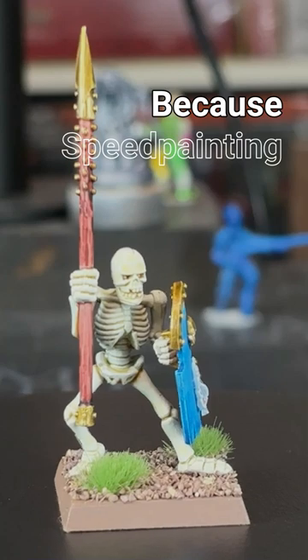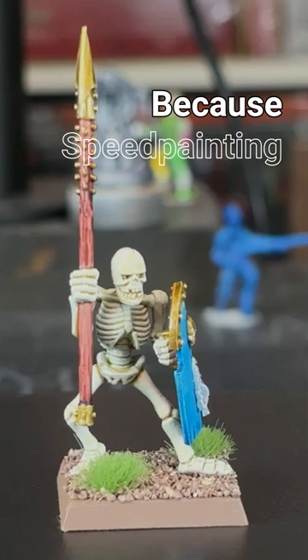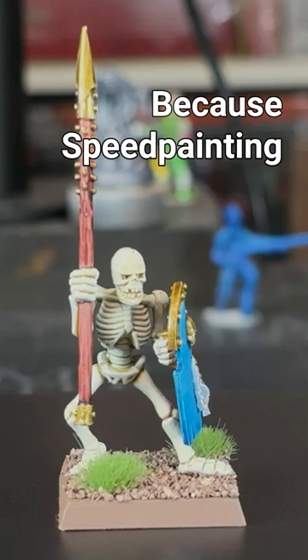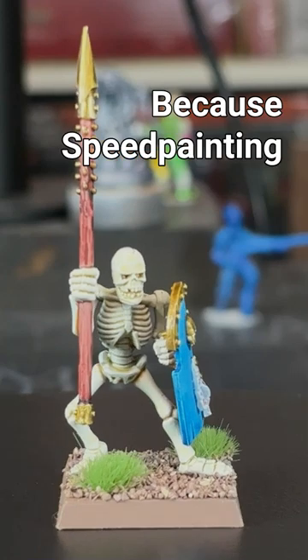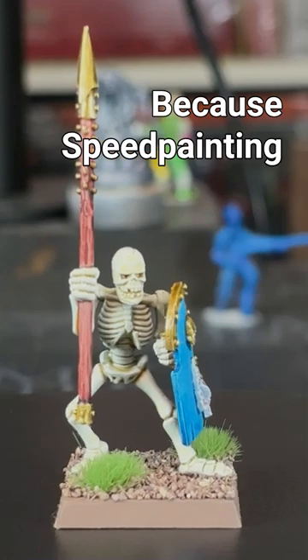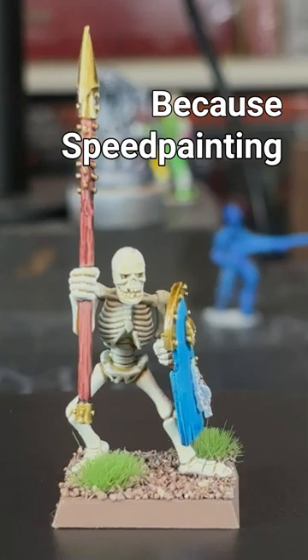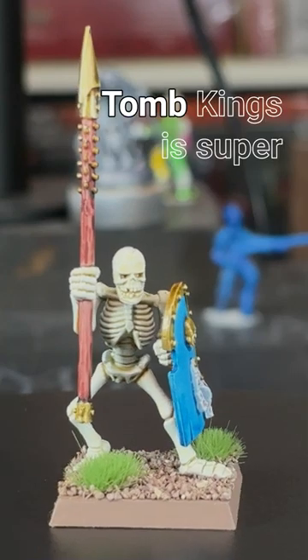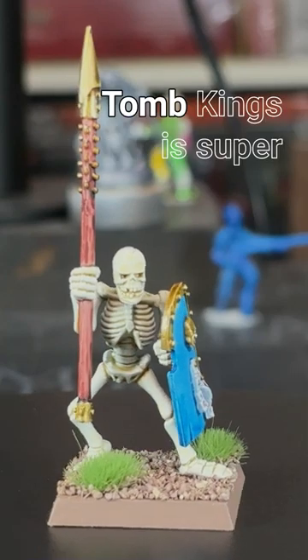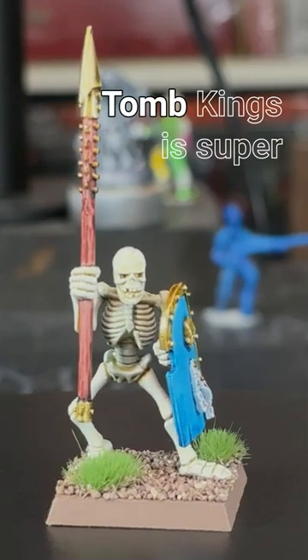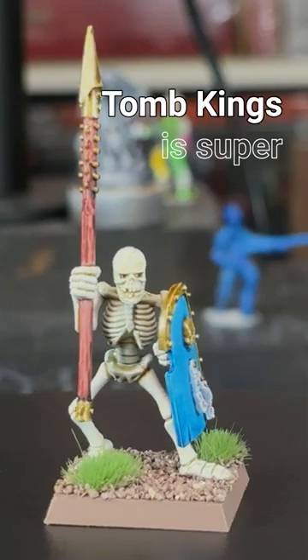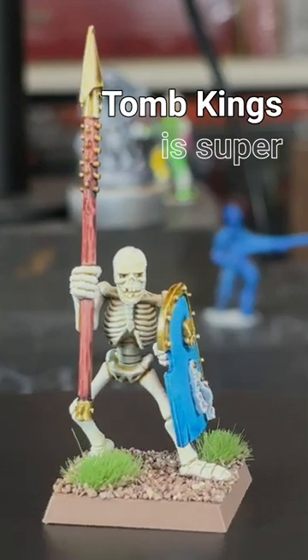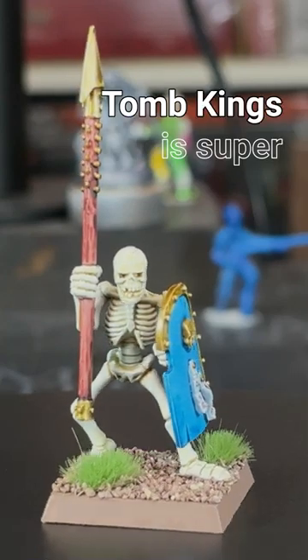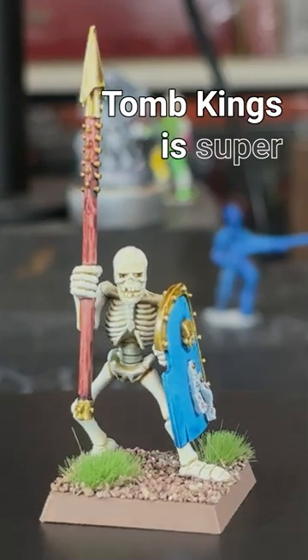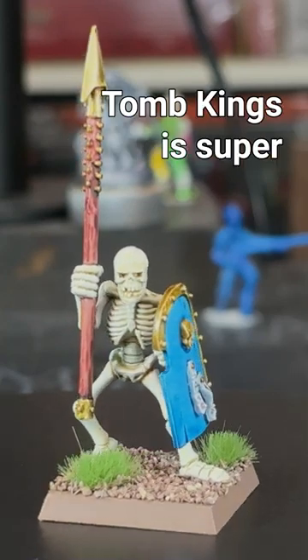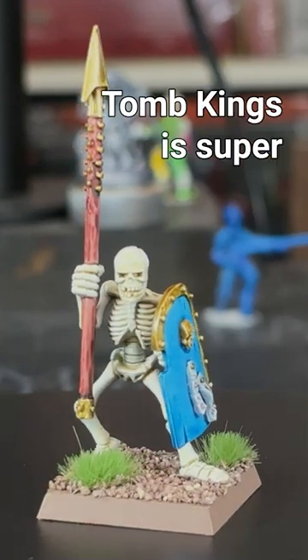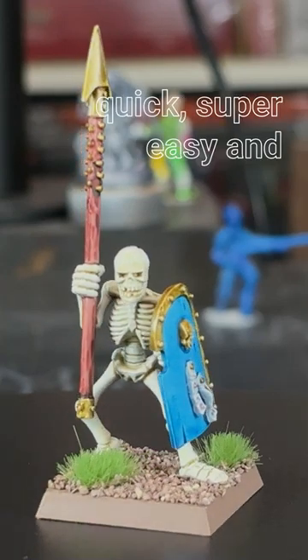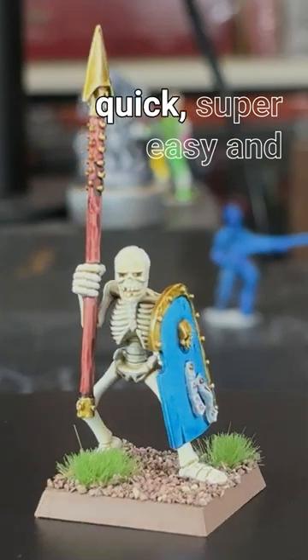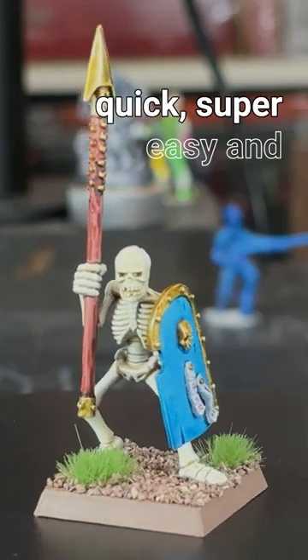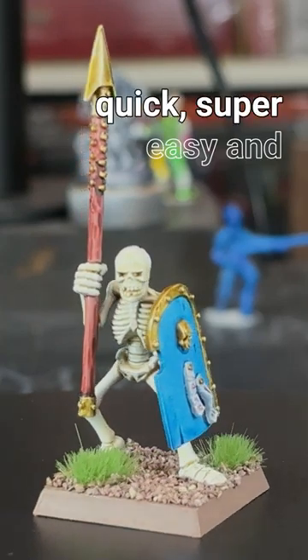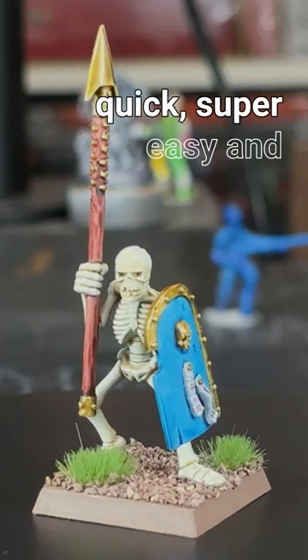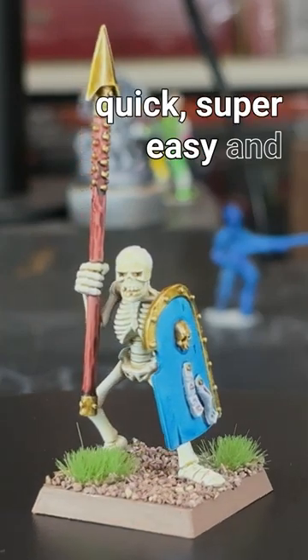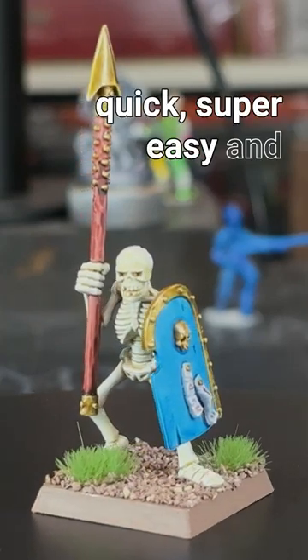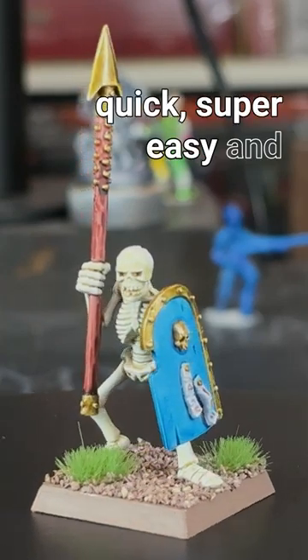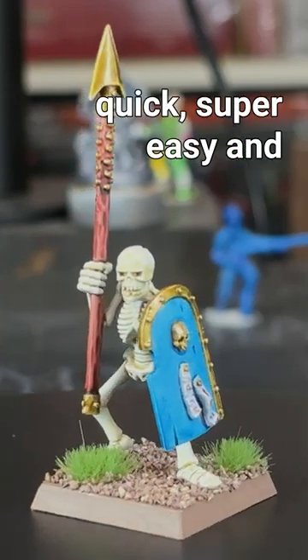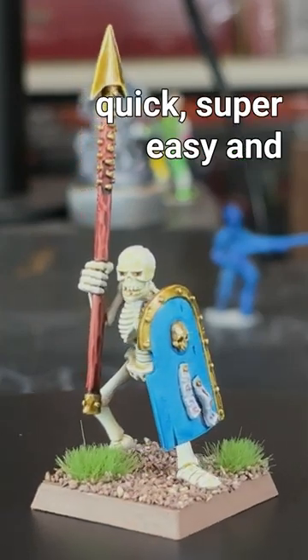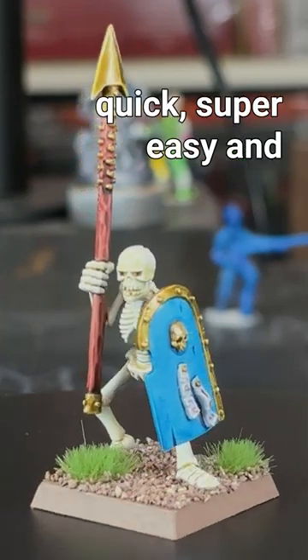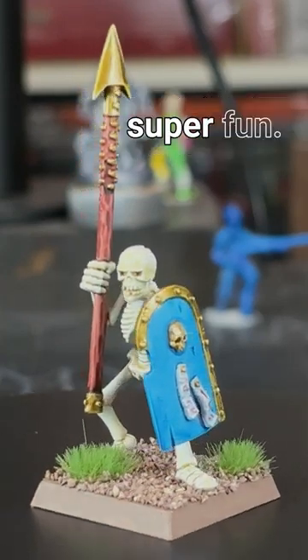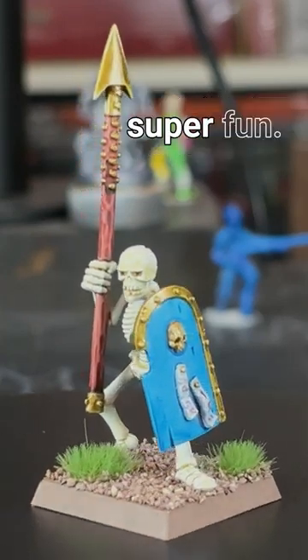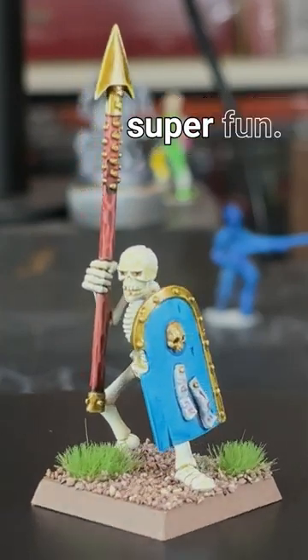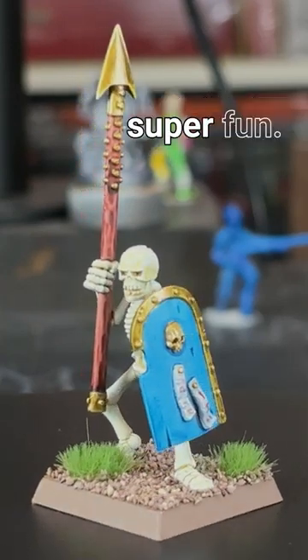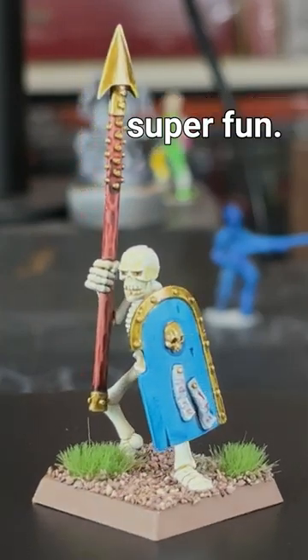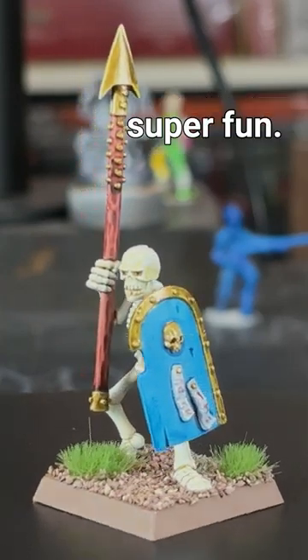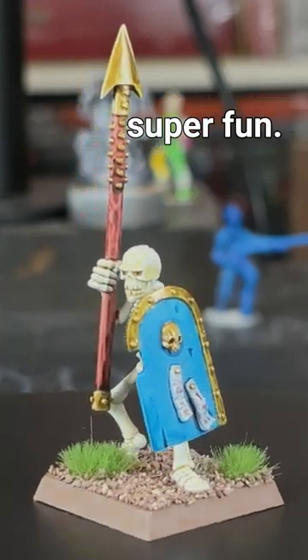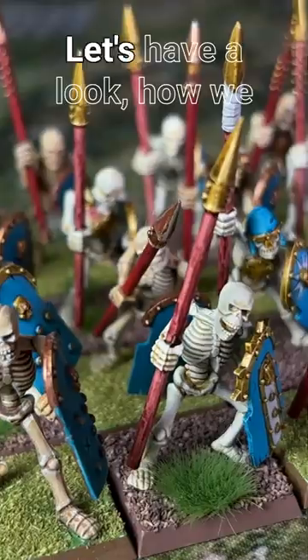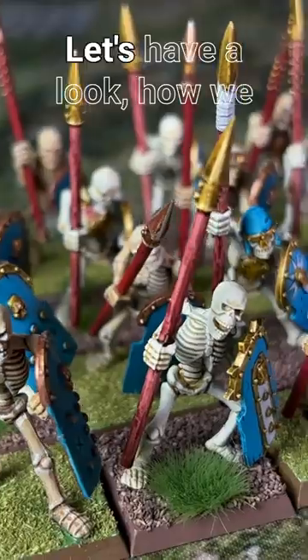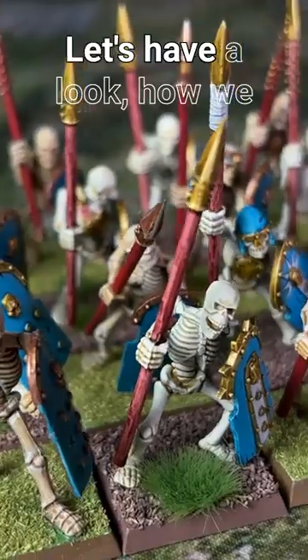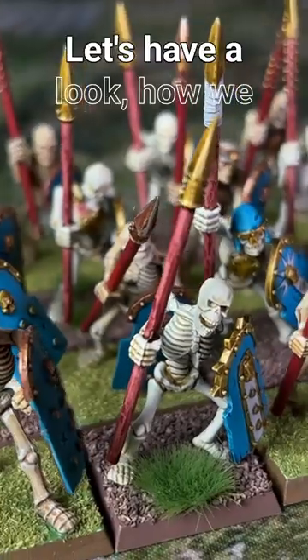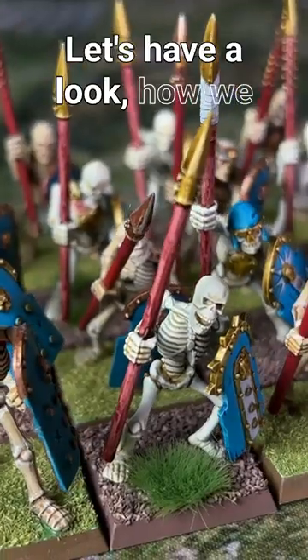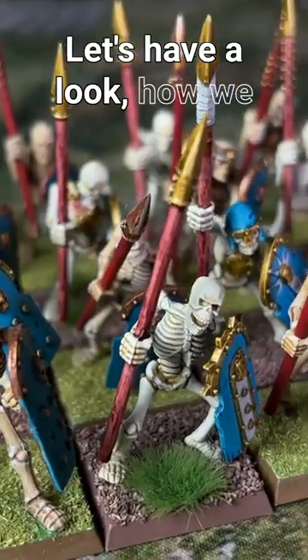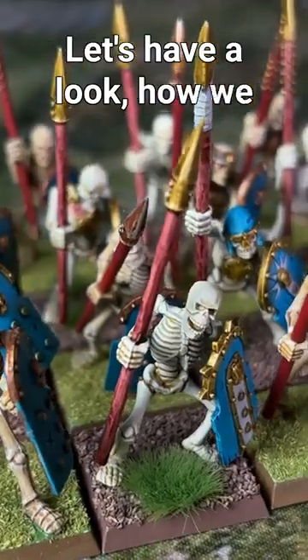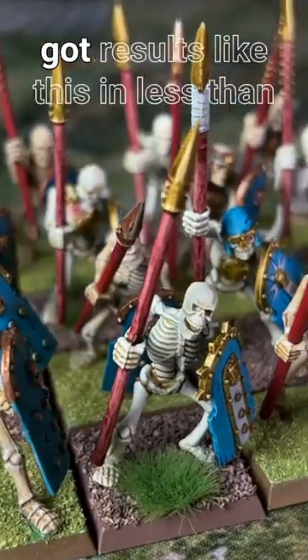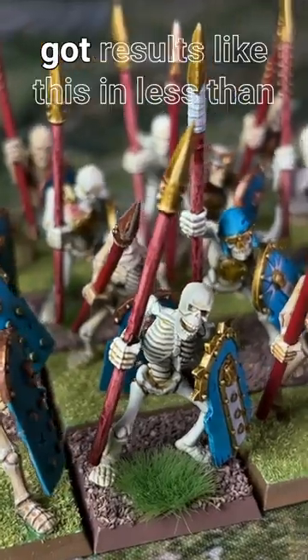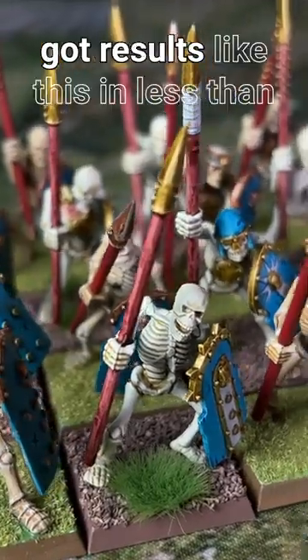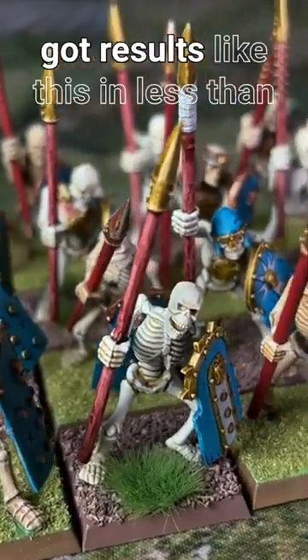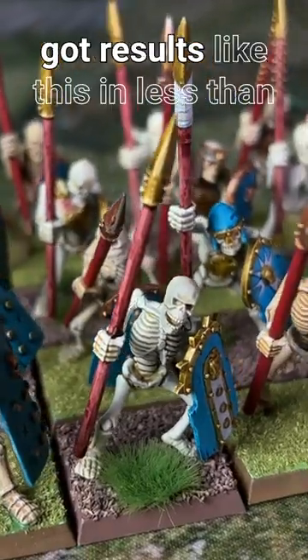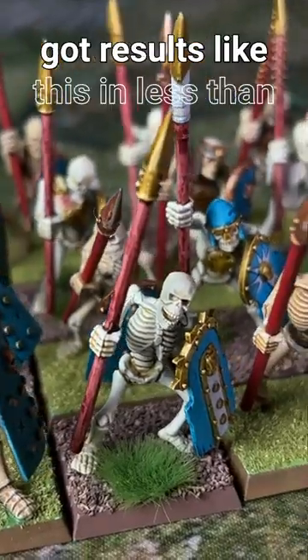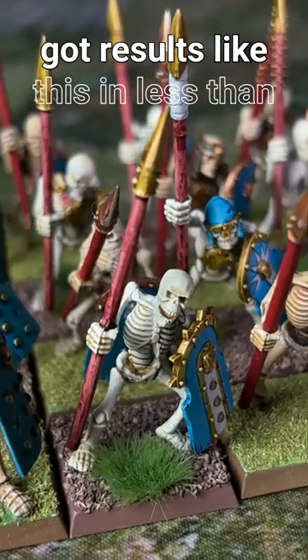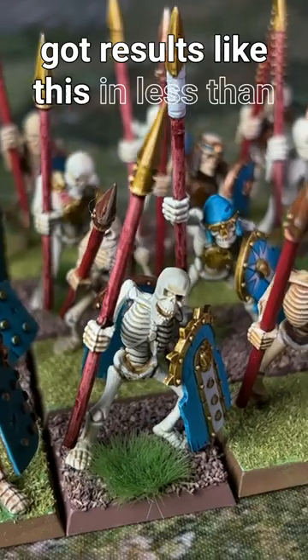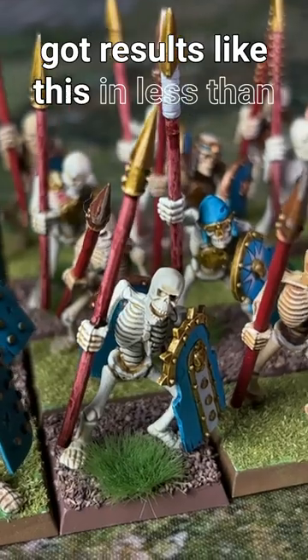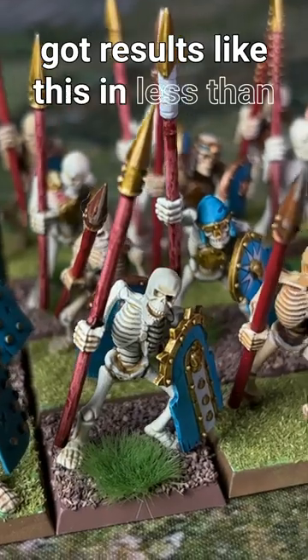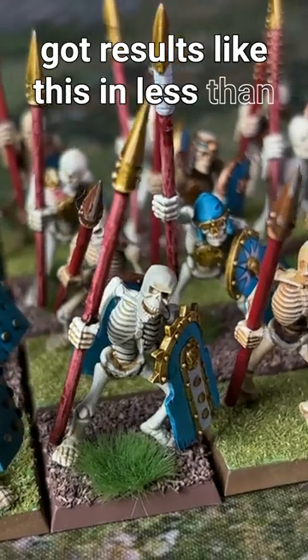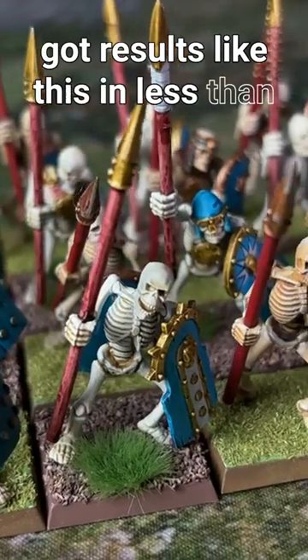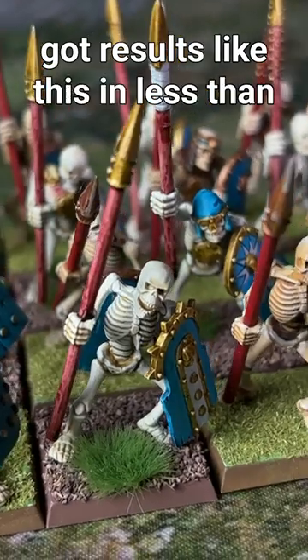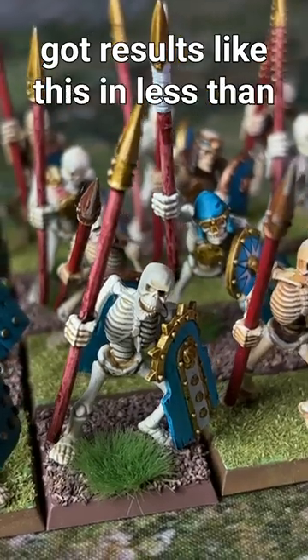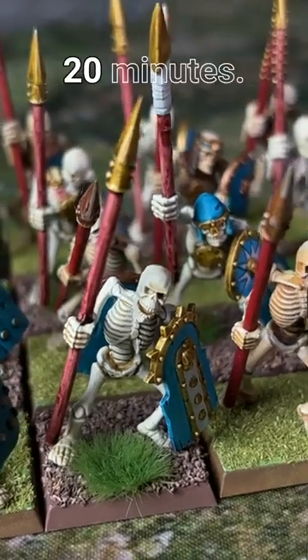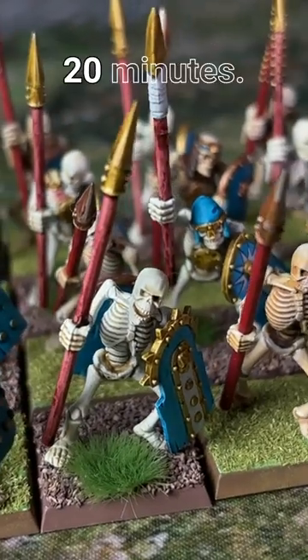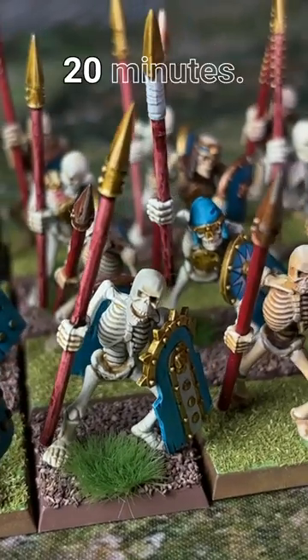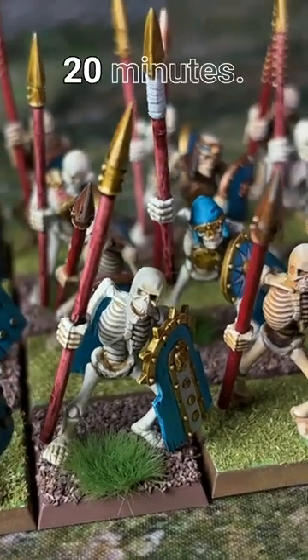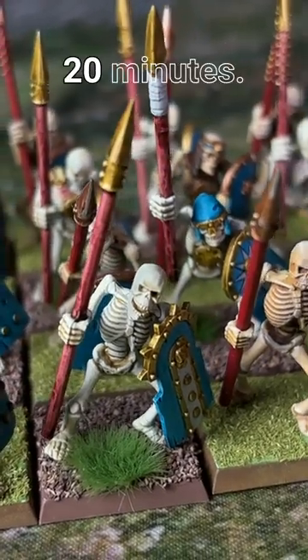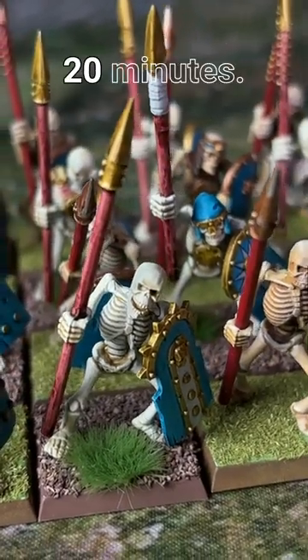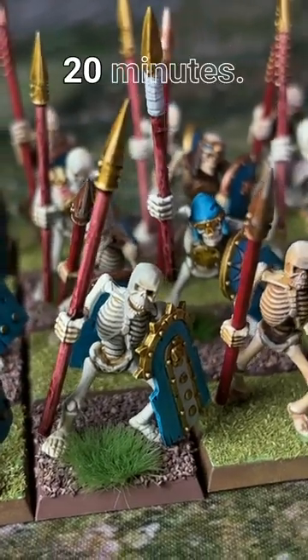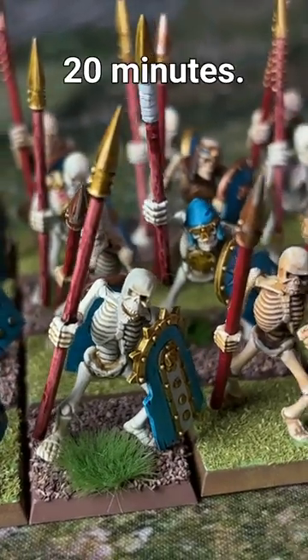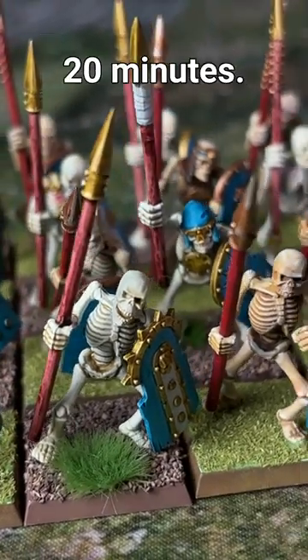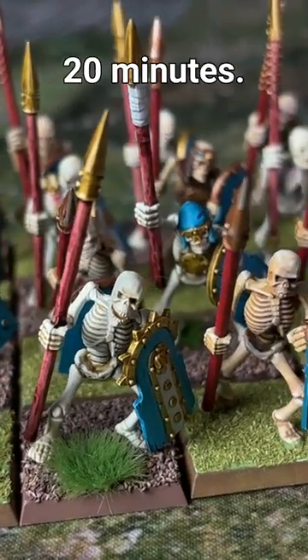Because speed painting Tomb Kings is super quick, super easy and super fun. Let's have a look how we got results like this in less than 20 minutes.